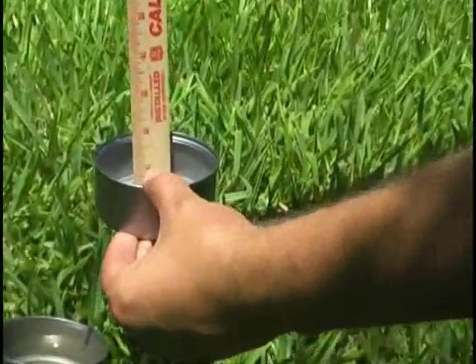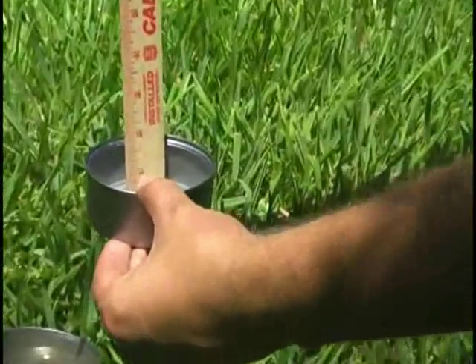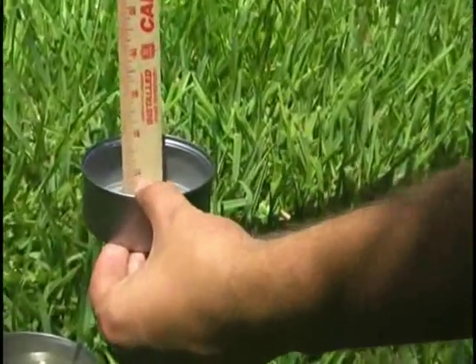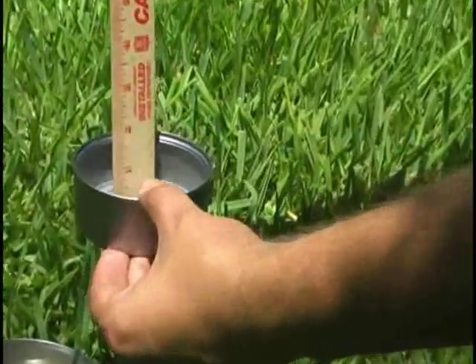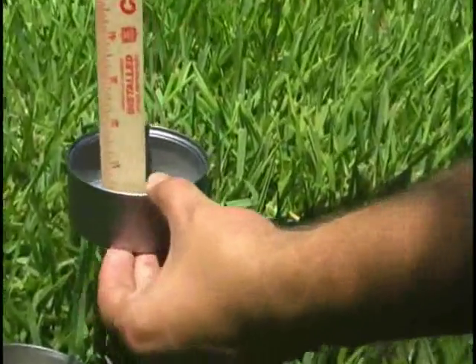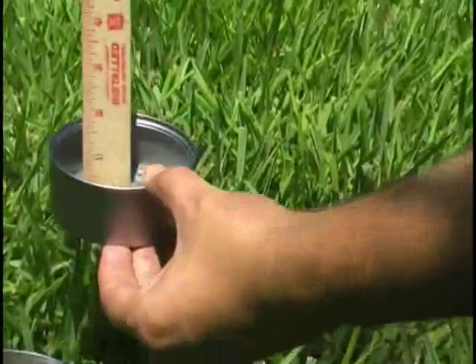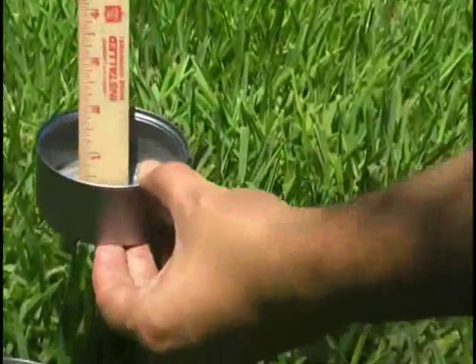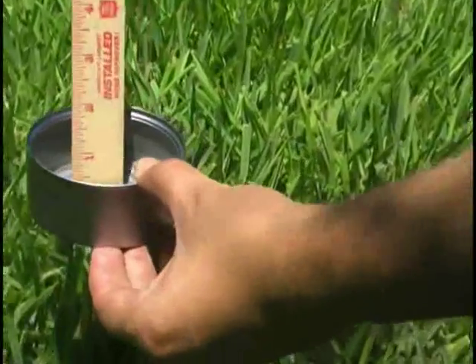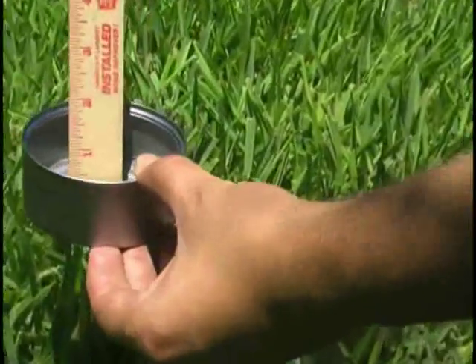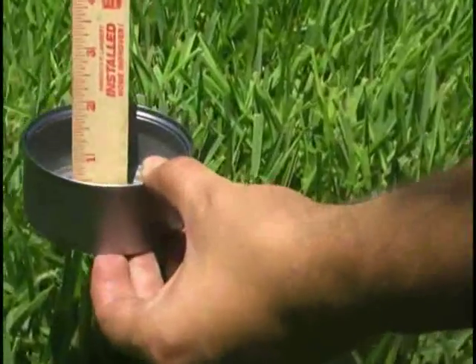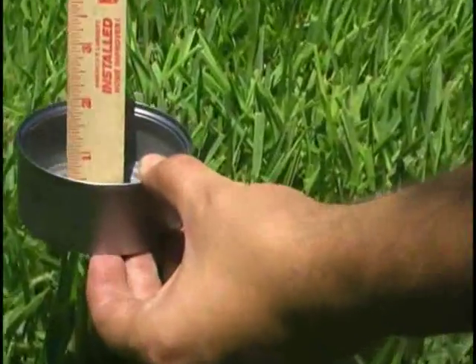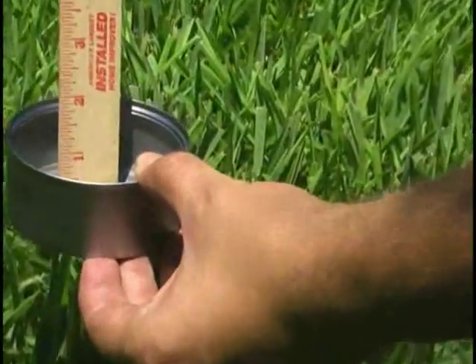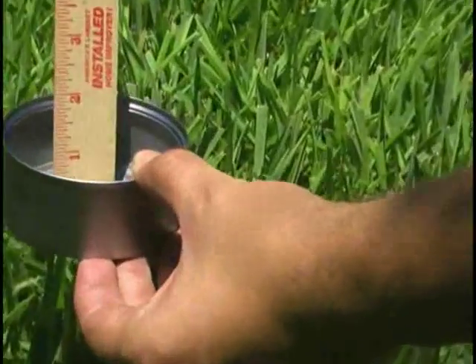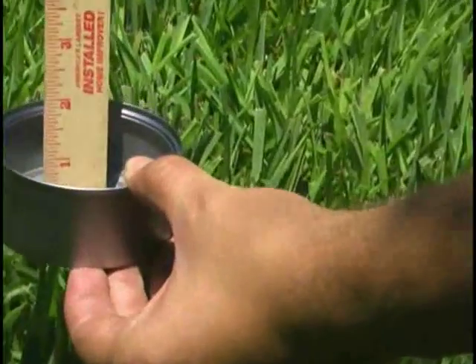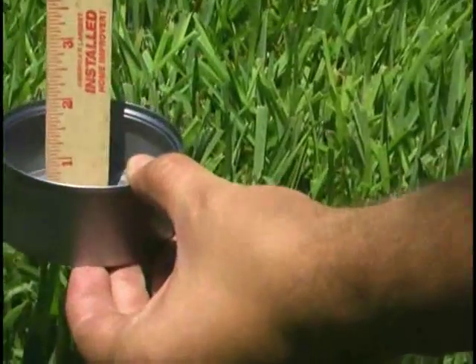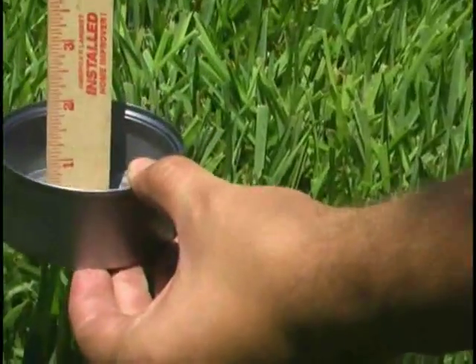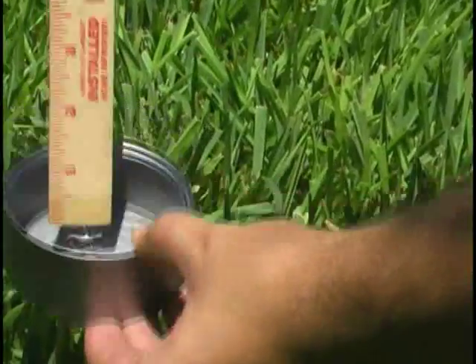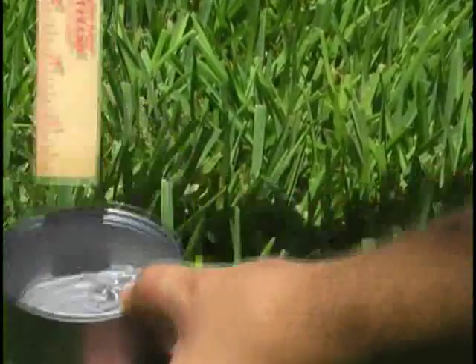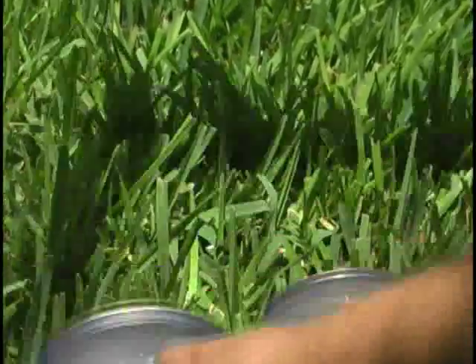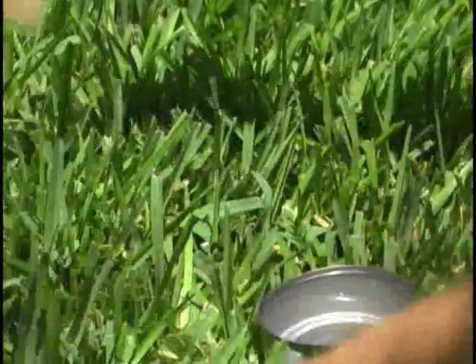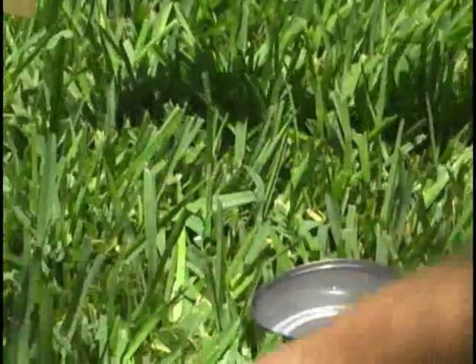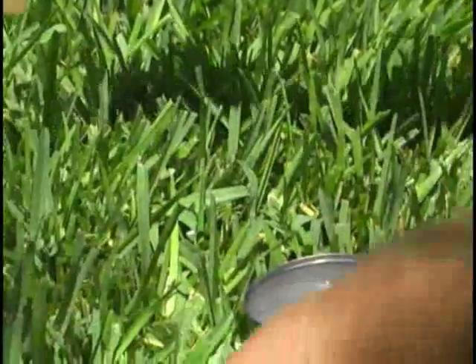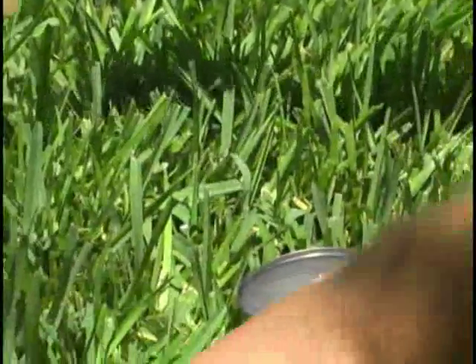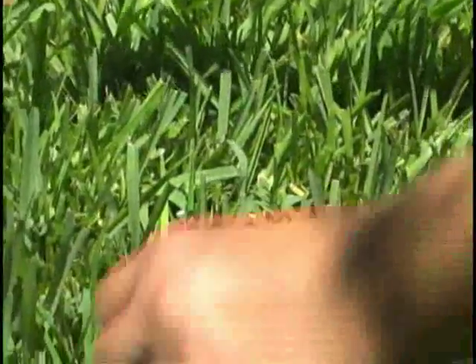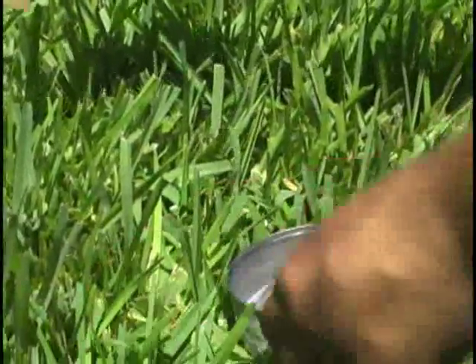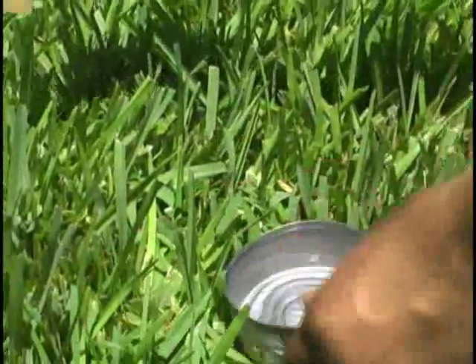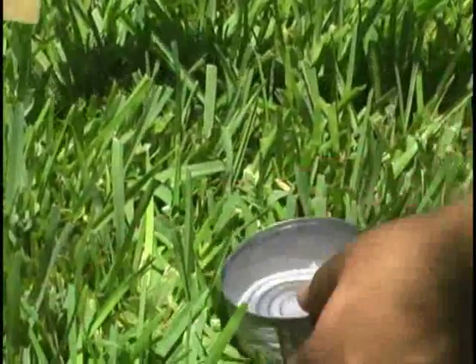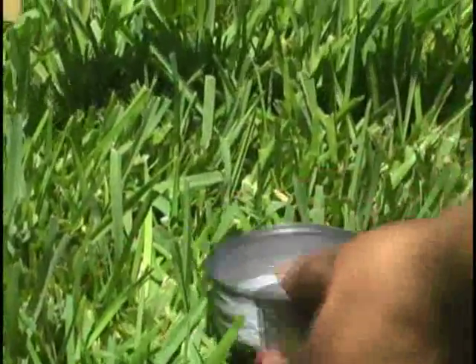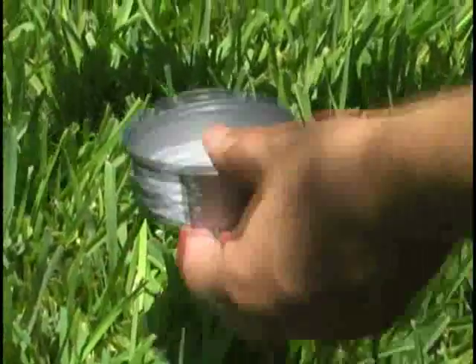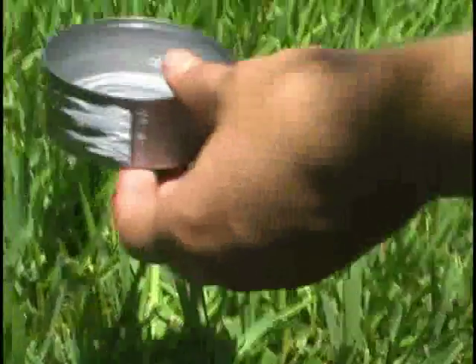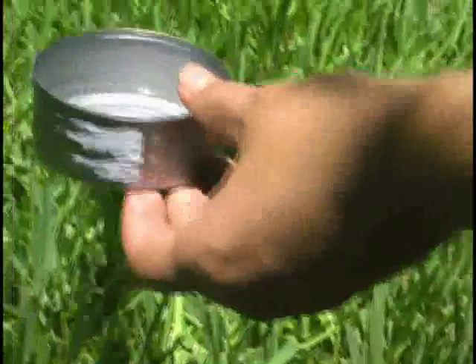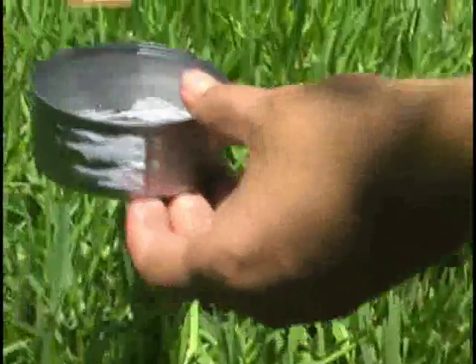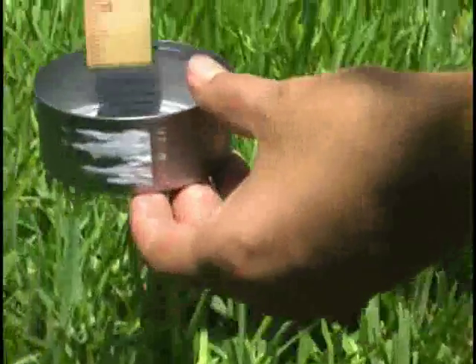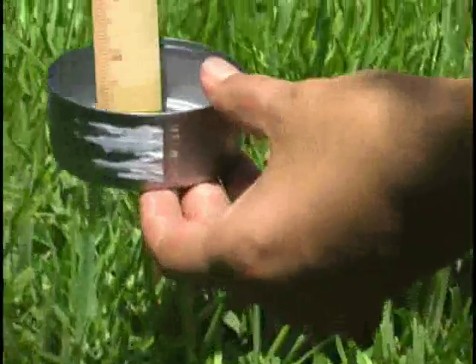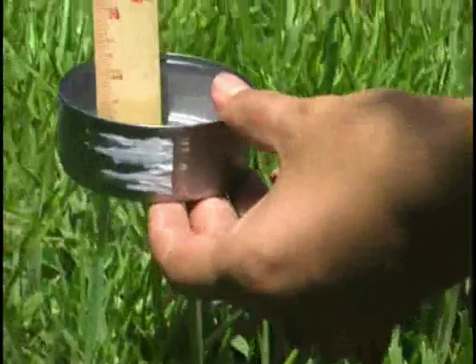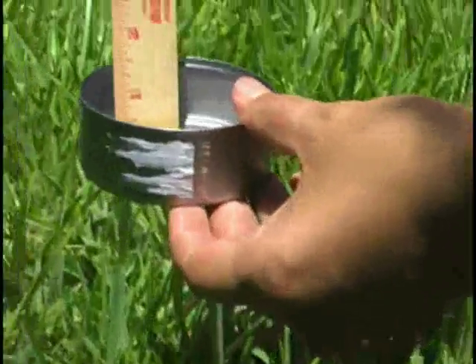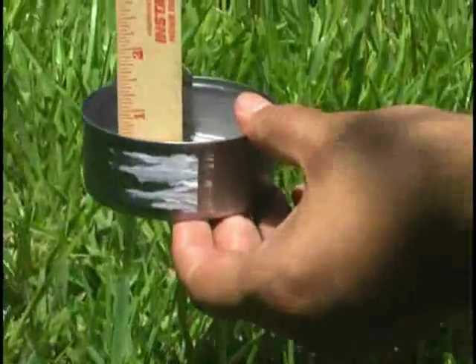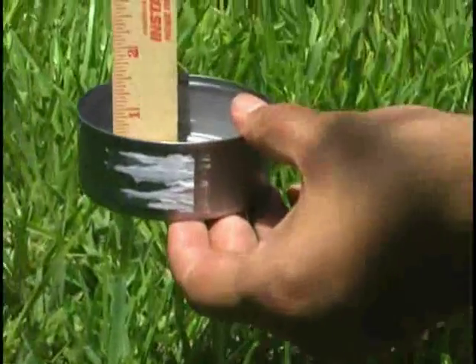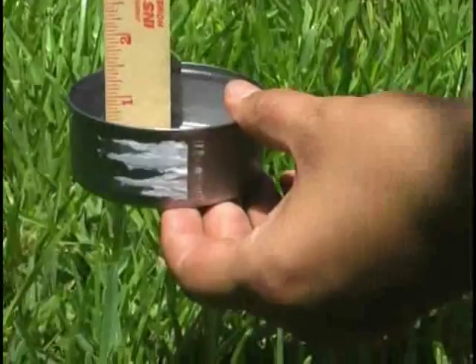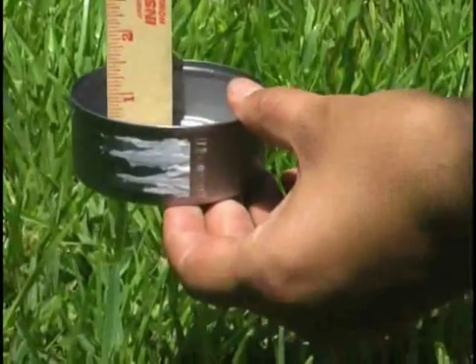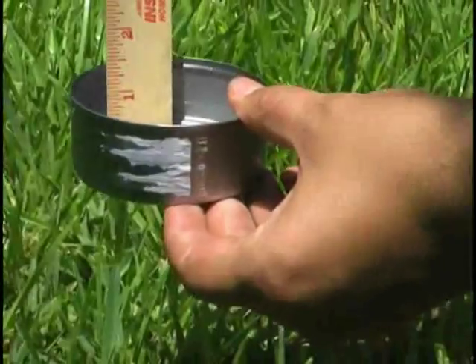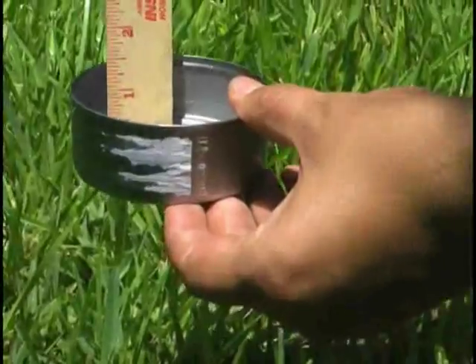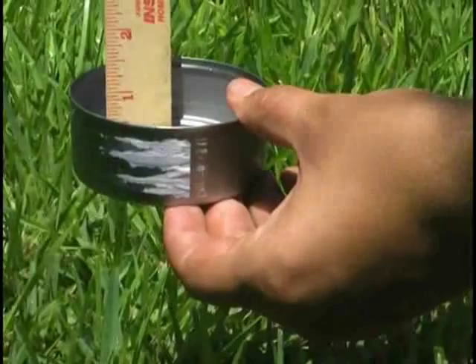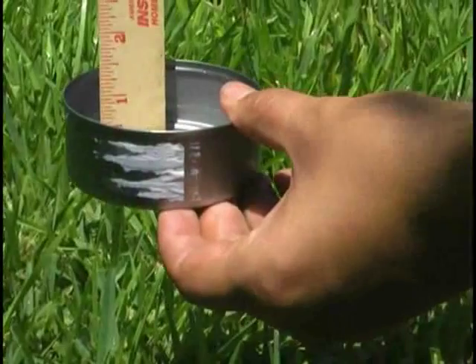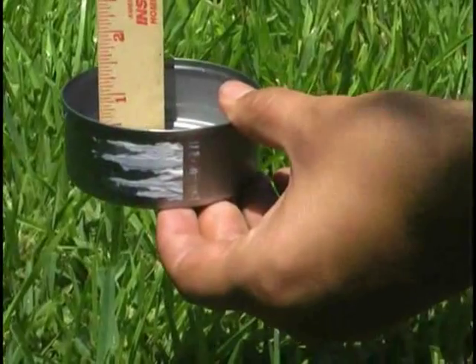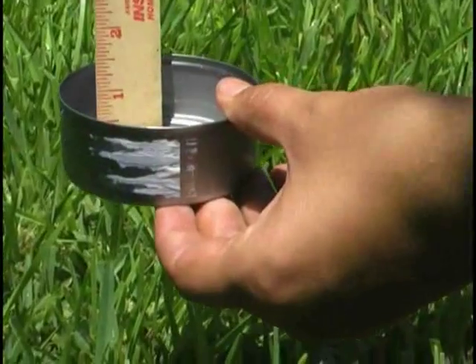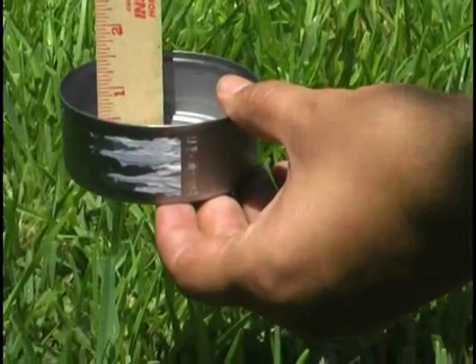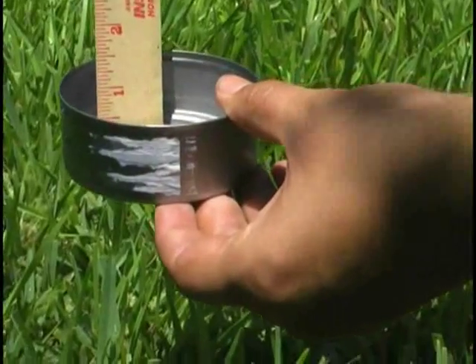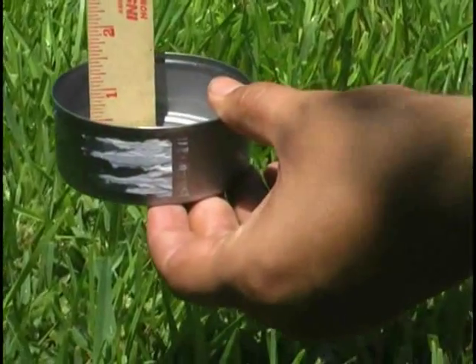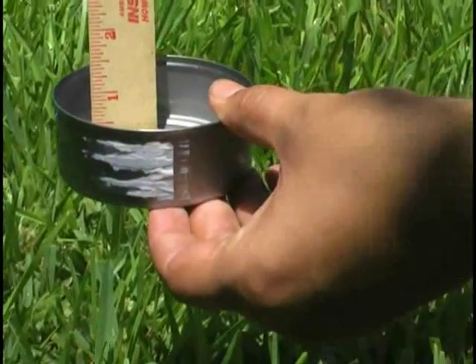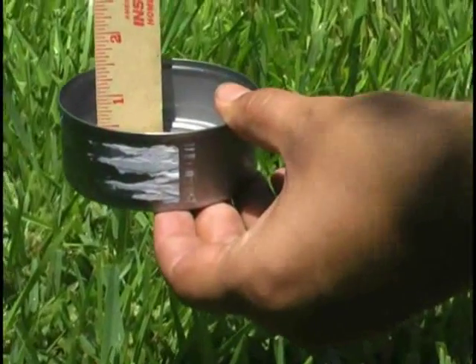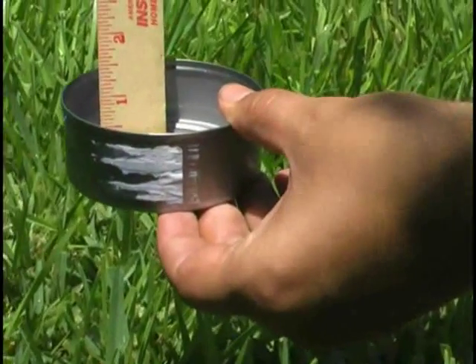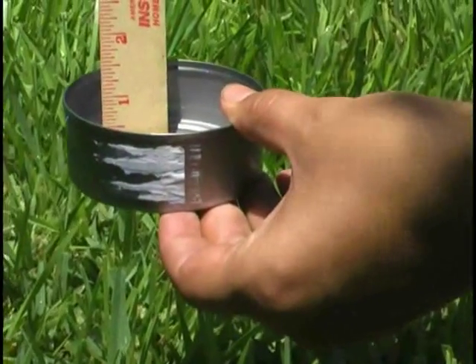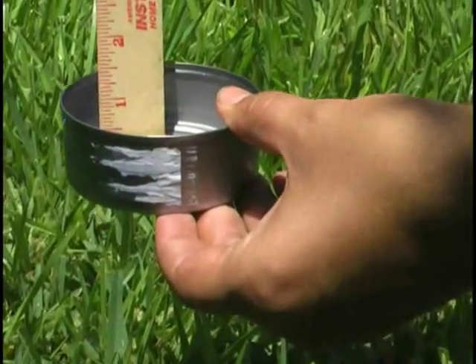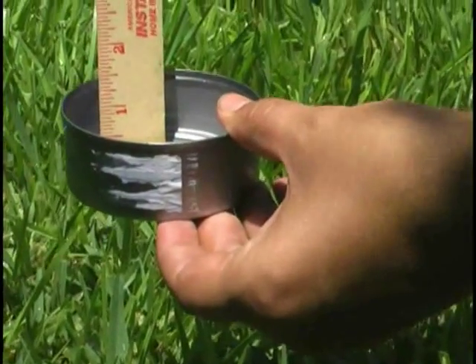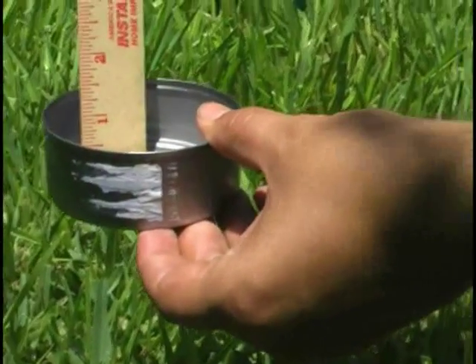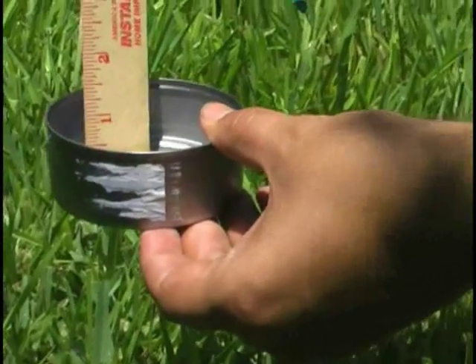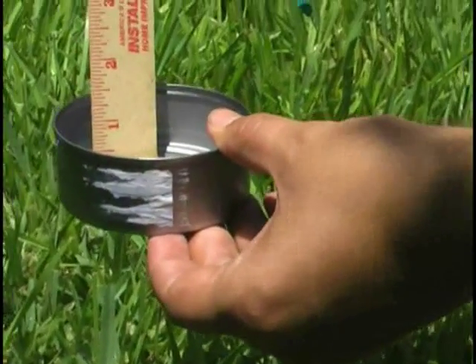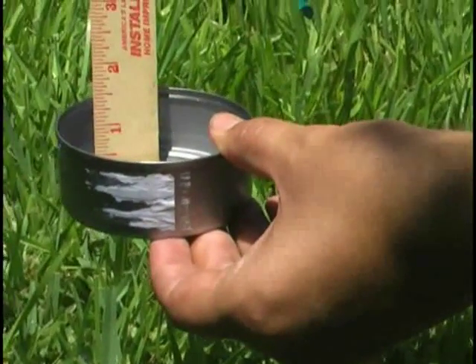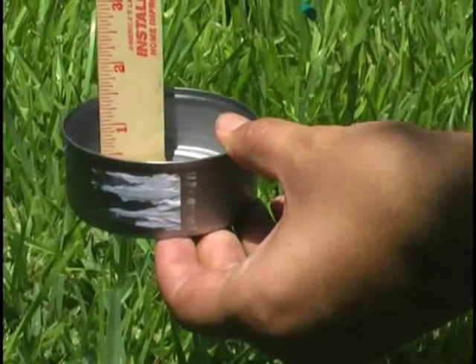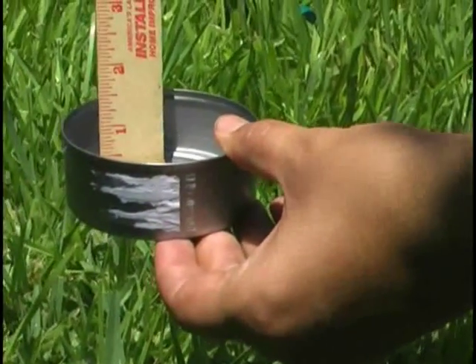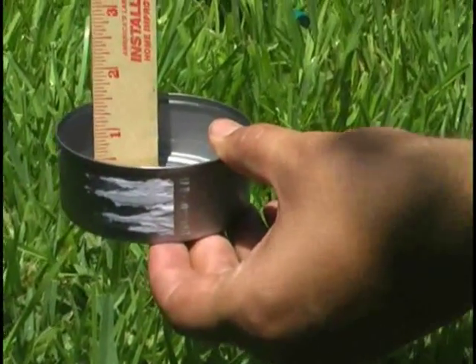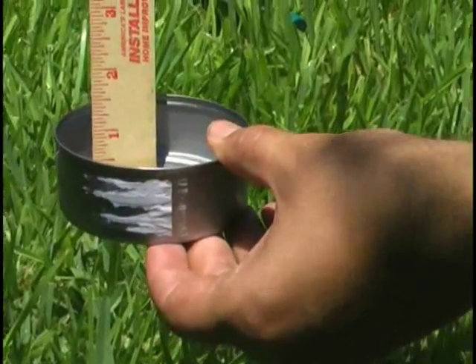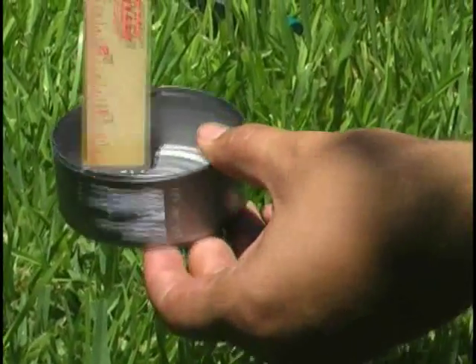Step 4. Add up the total amount of water from all cans and then divide the total by the number of cans used.